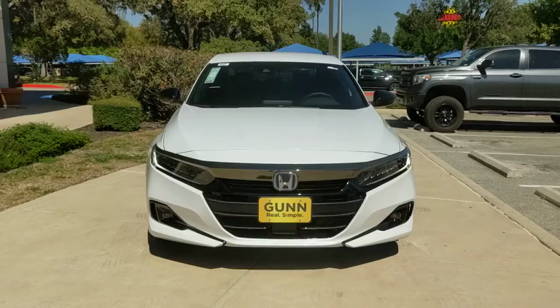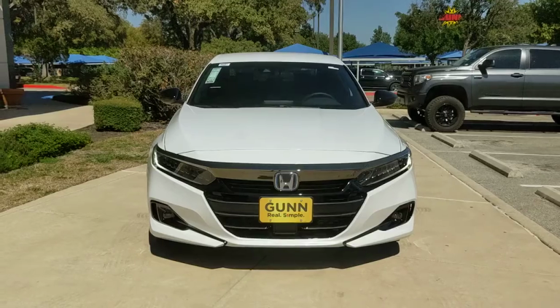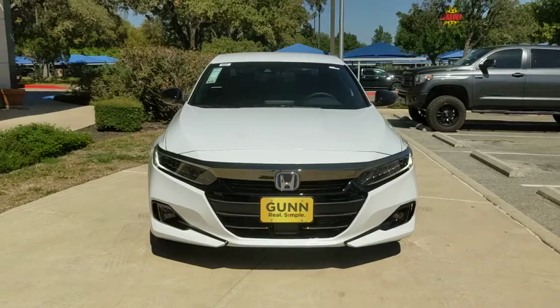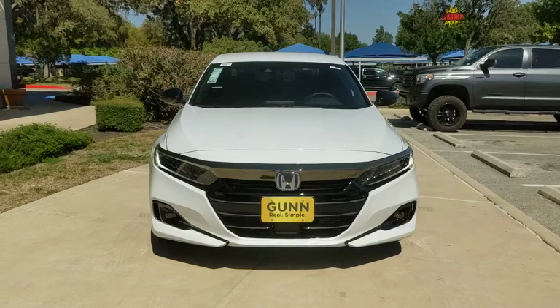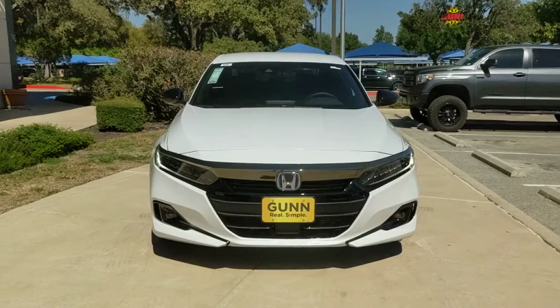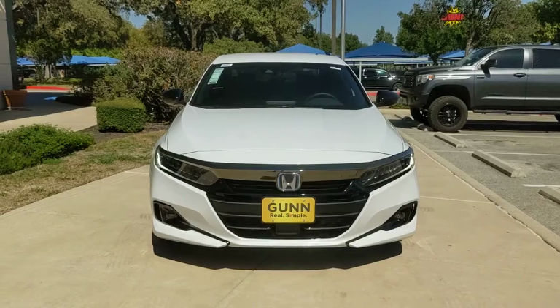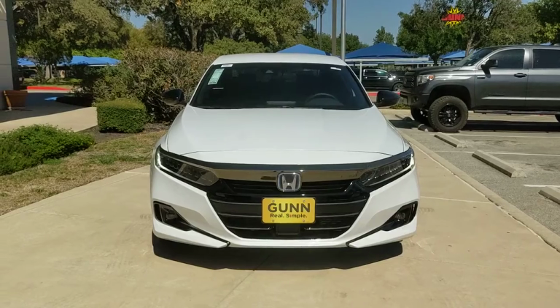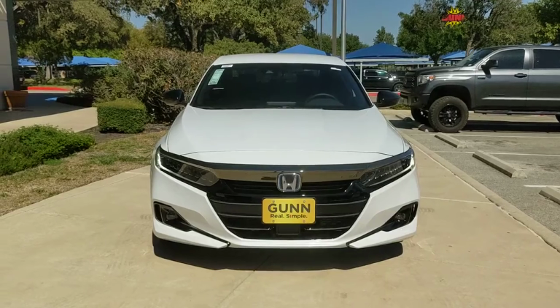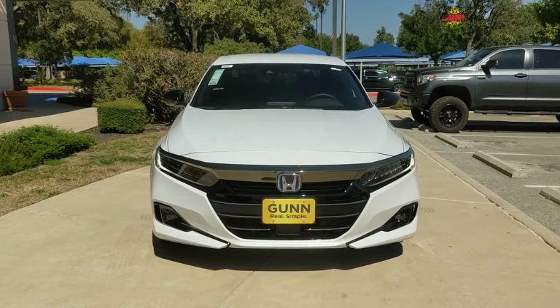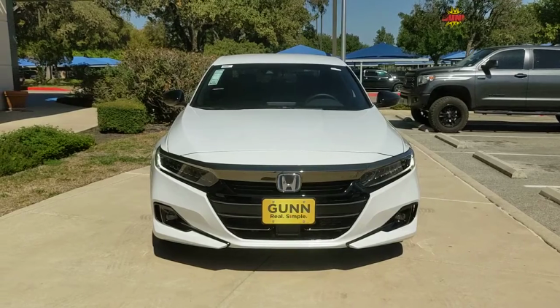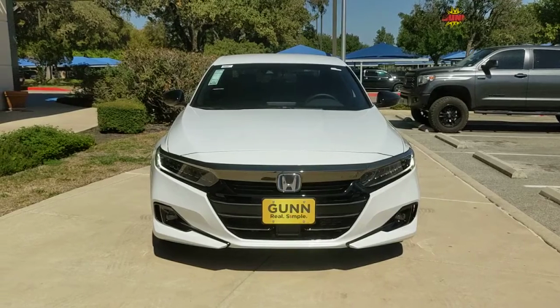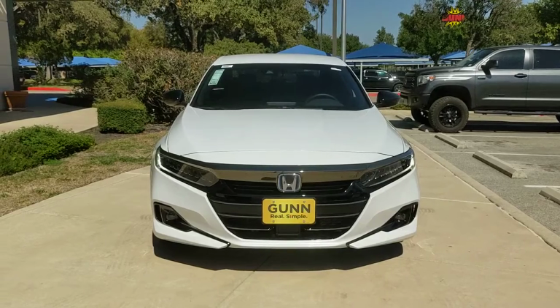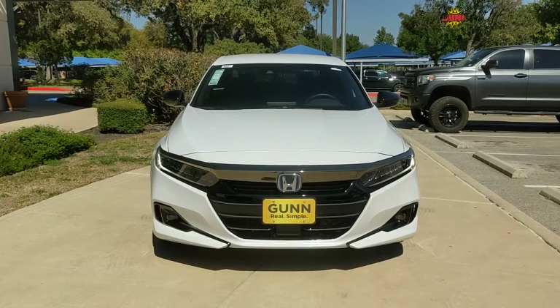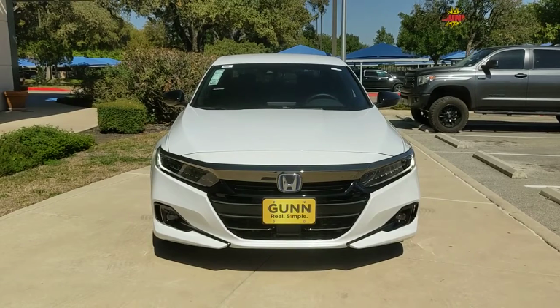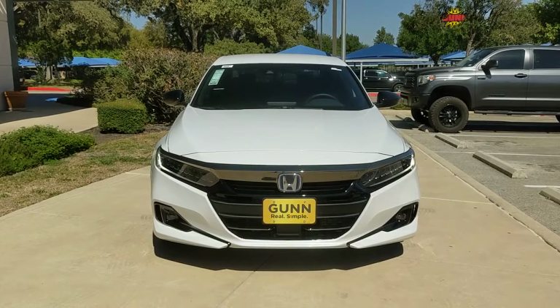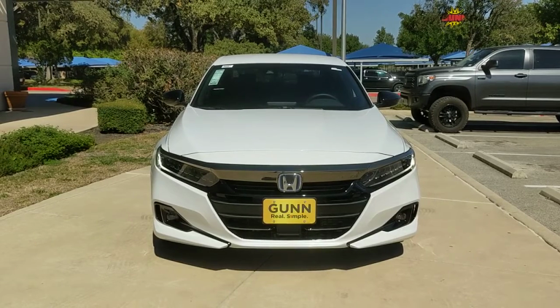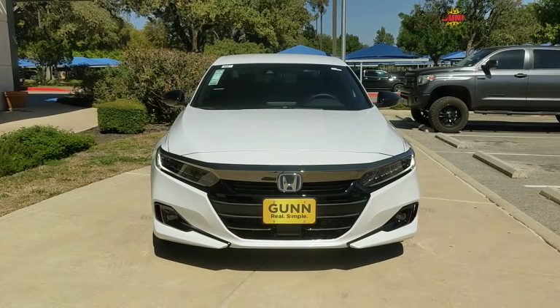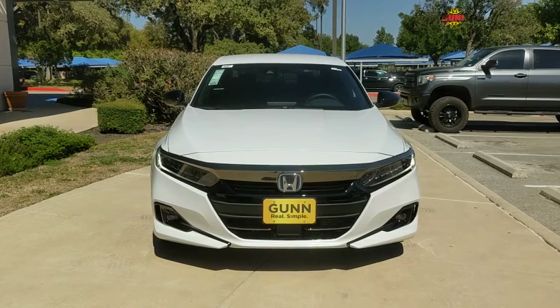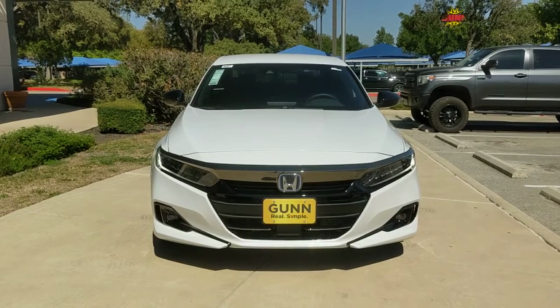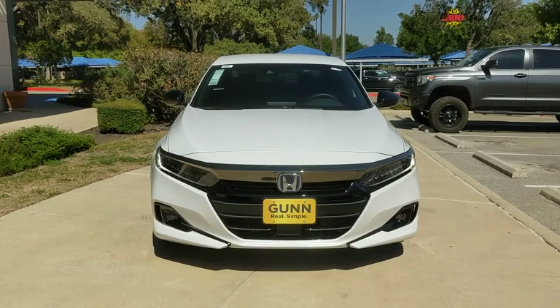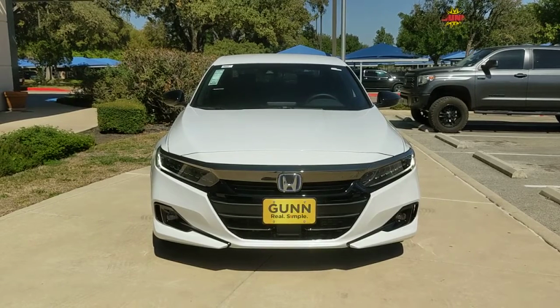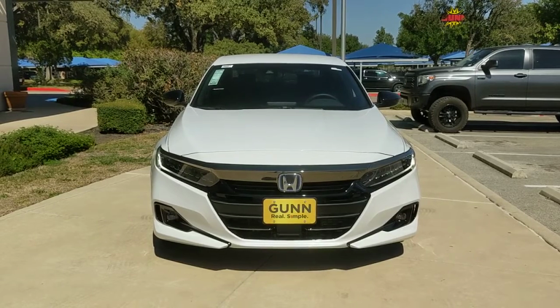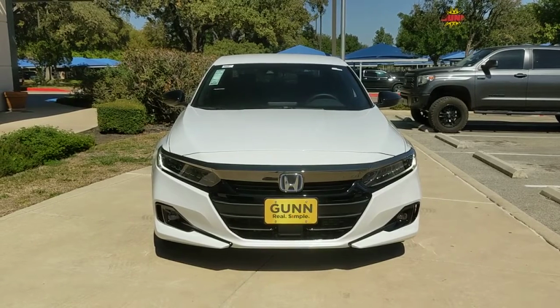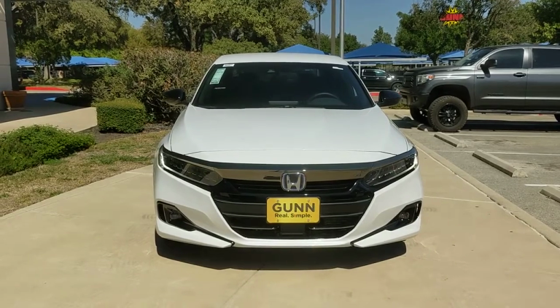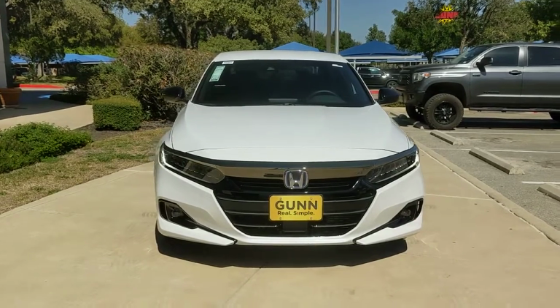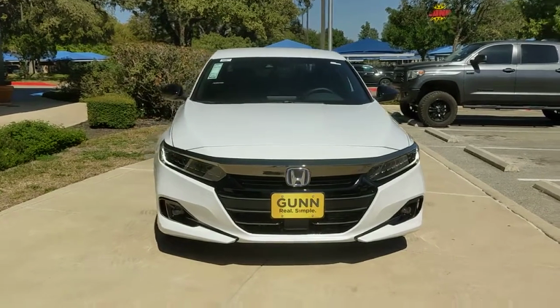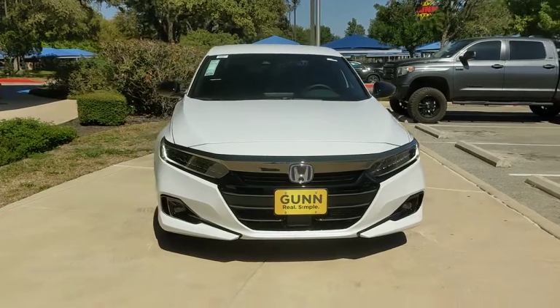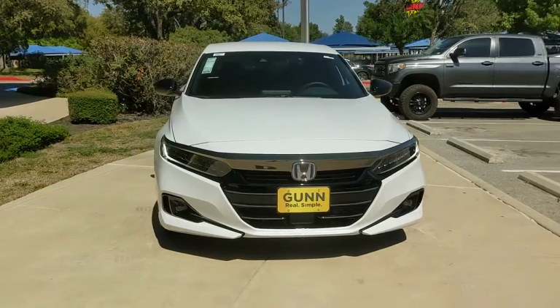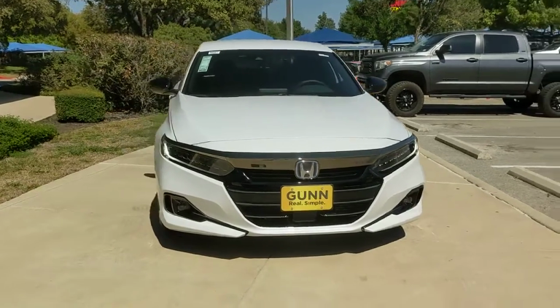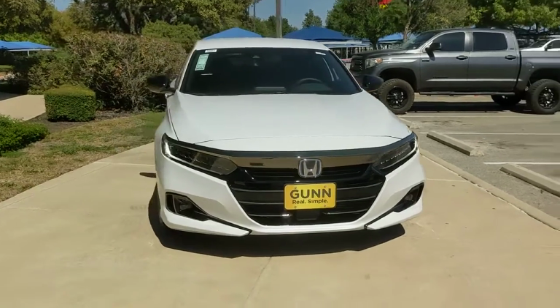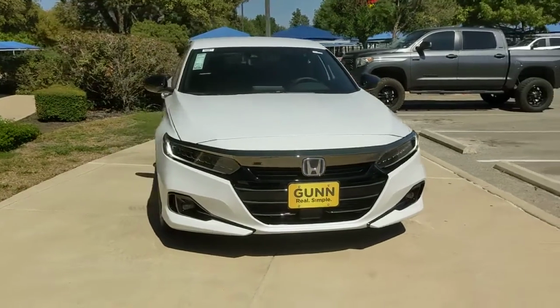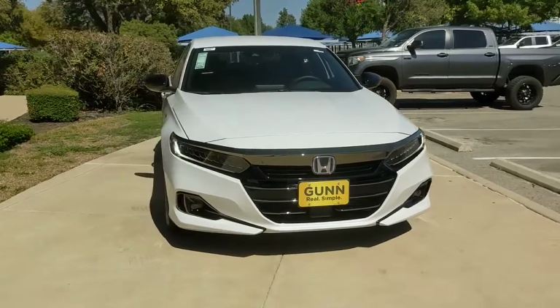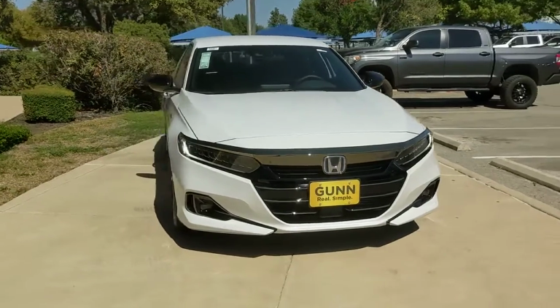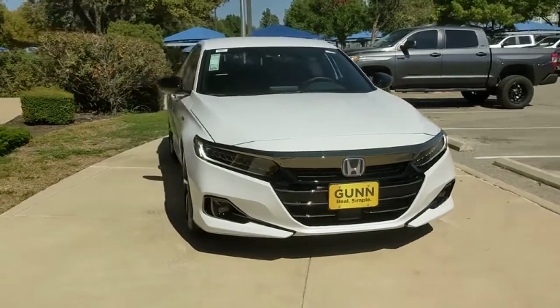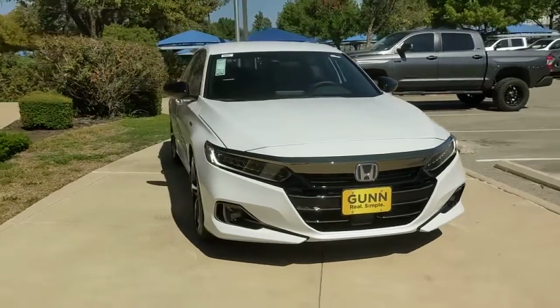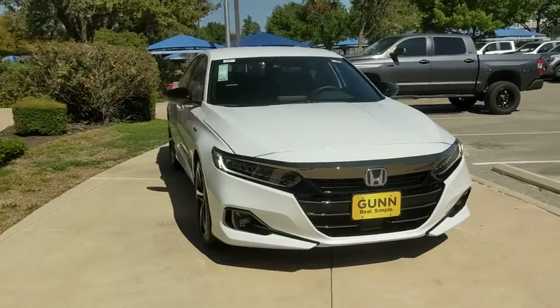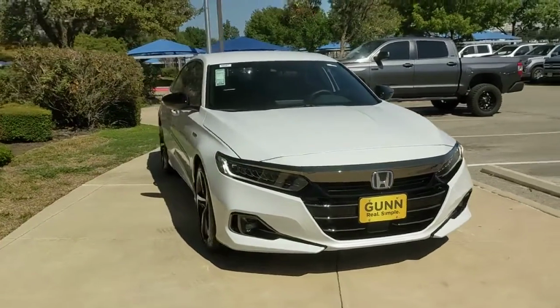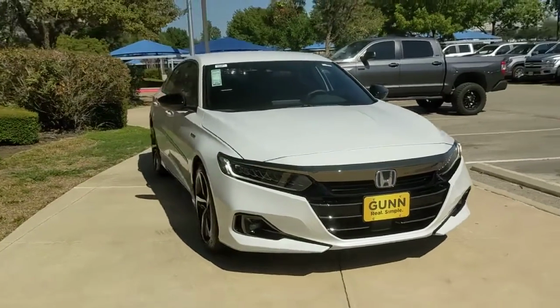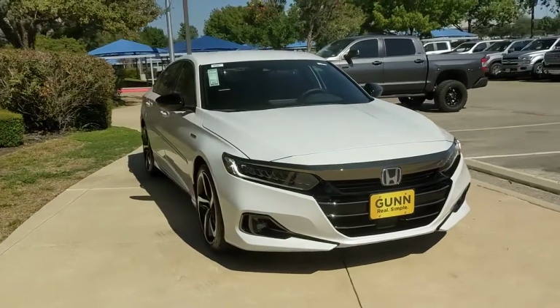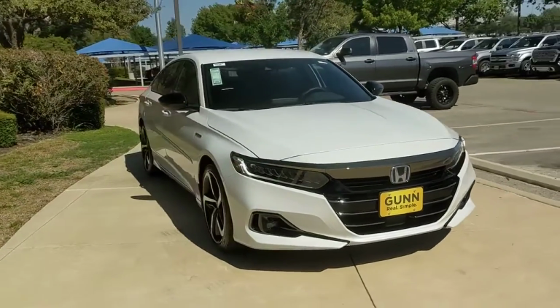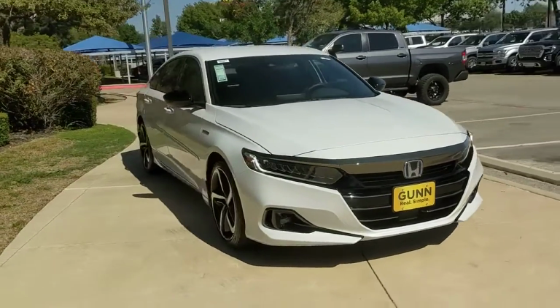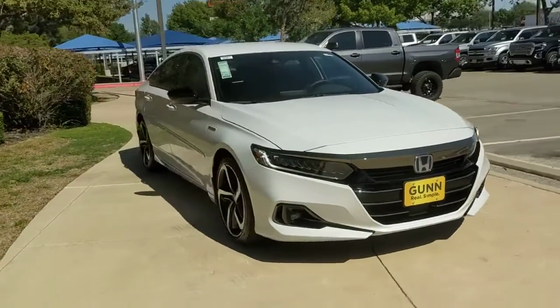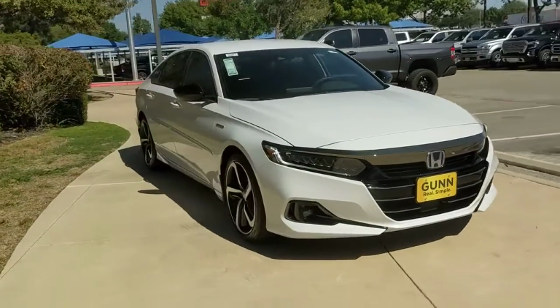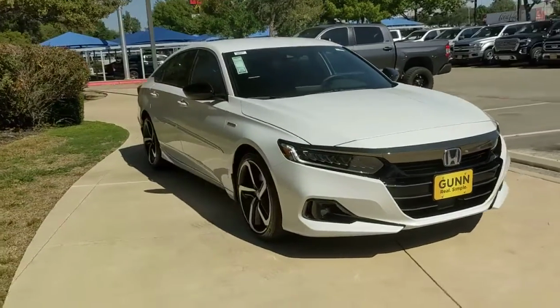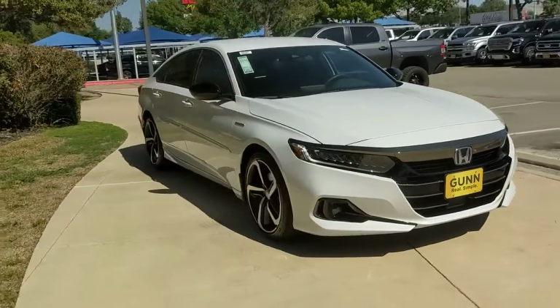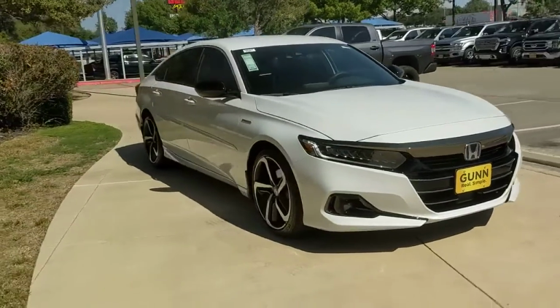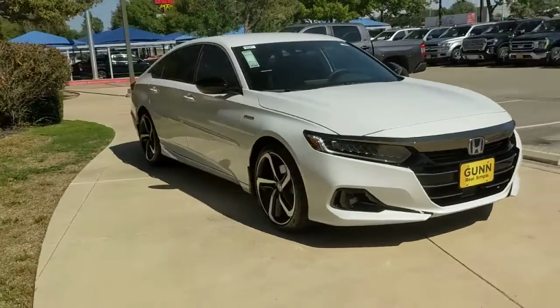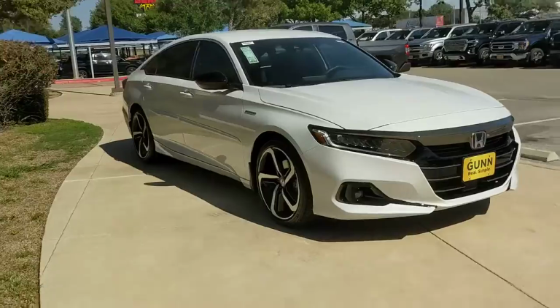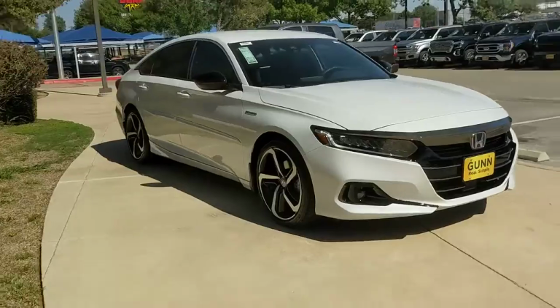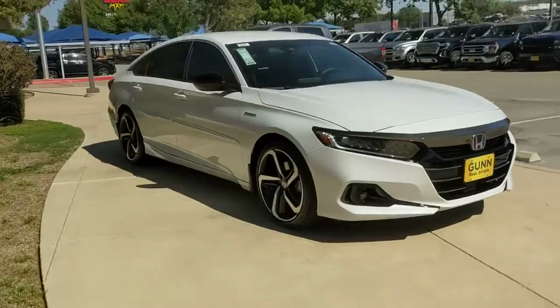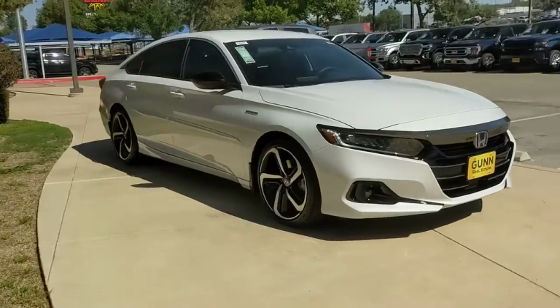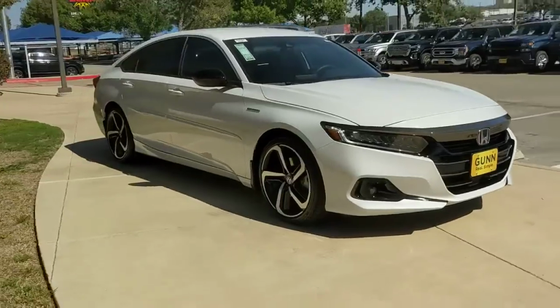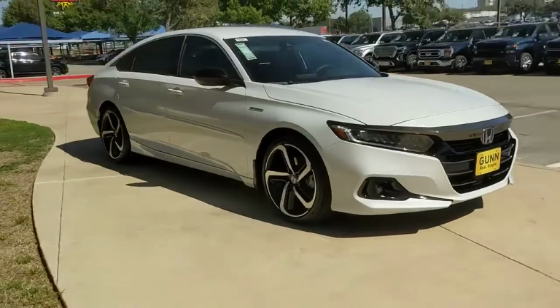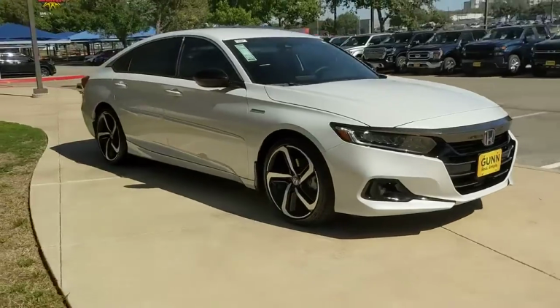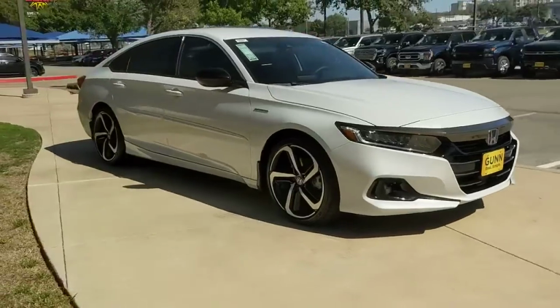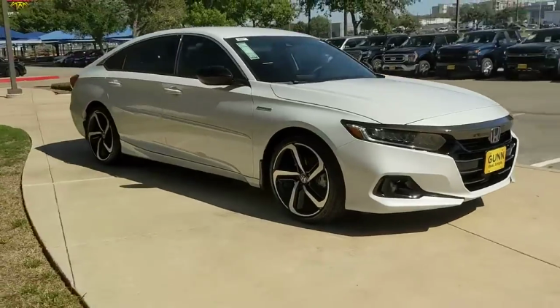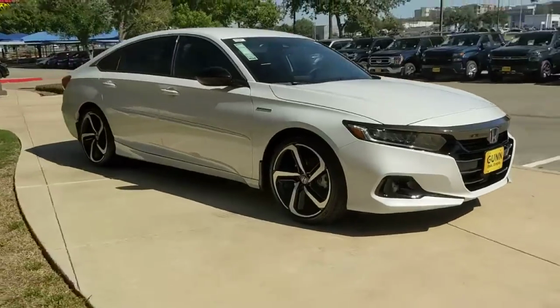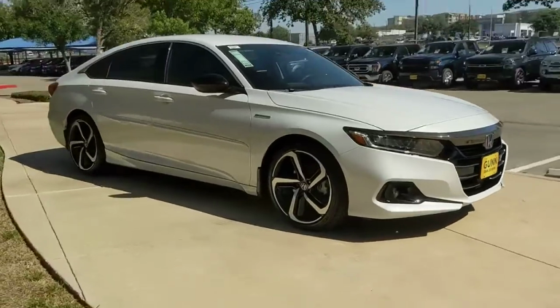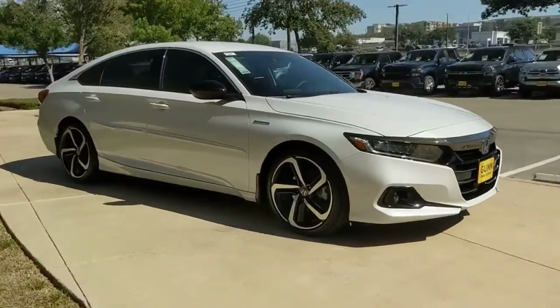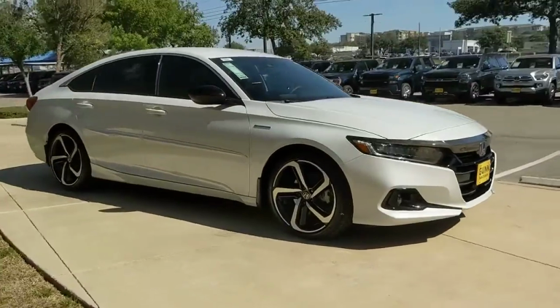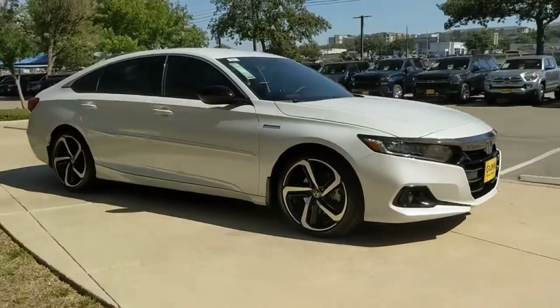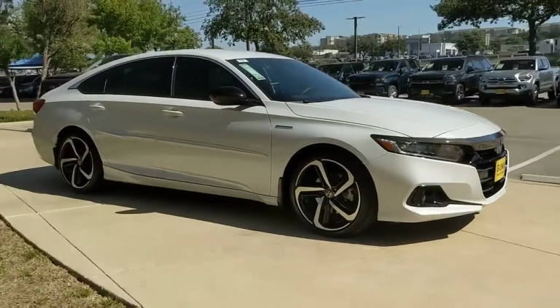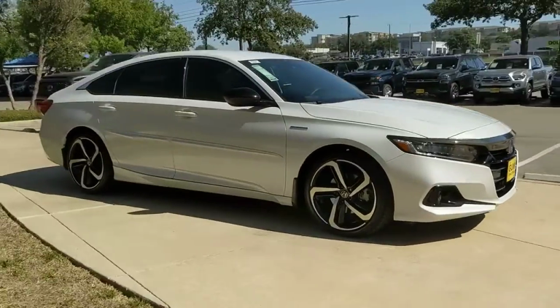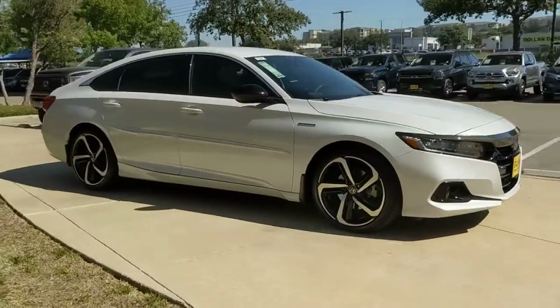Get into a car with value. 2022 Honda Accord. Prepare to be amazed by the Accord.